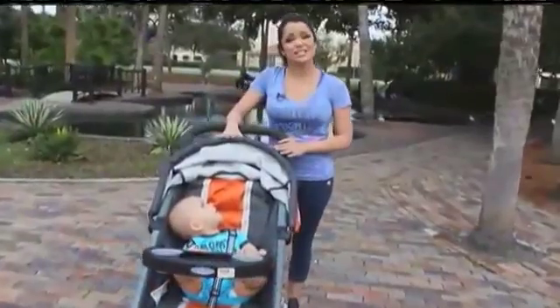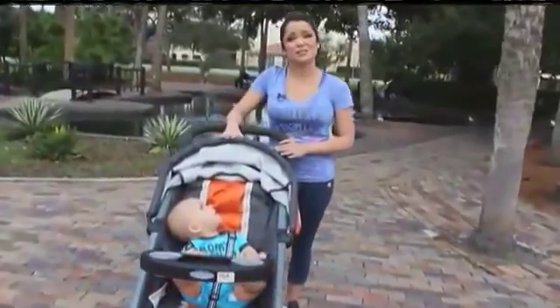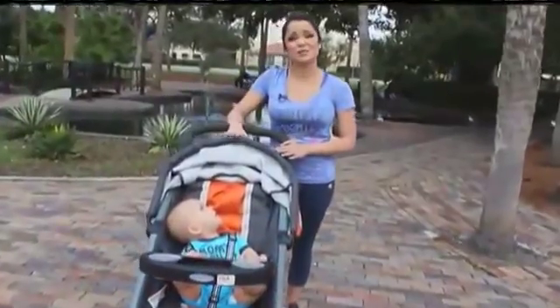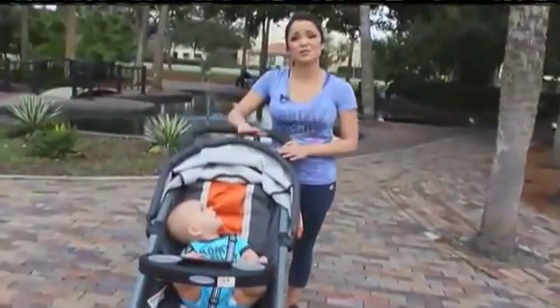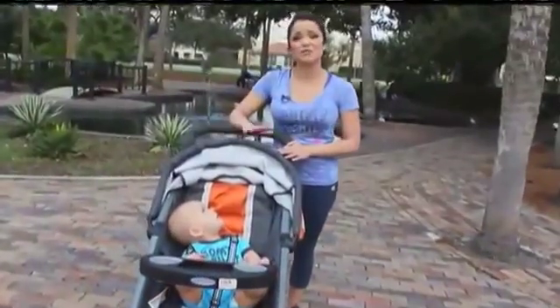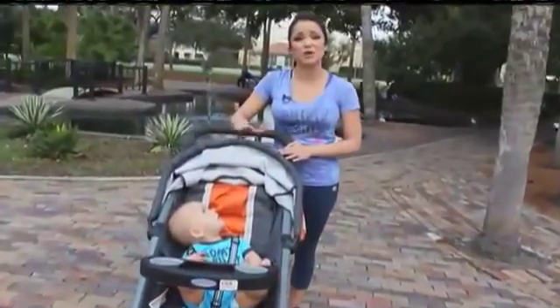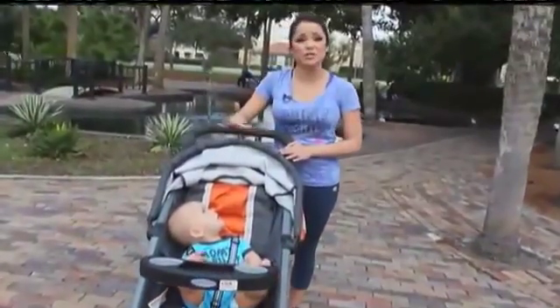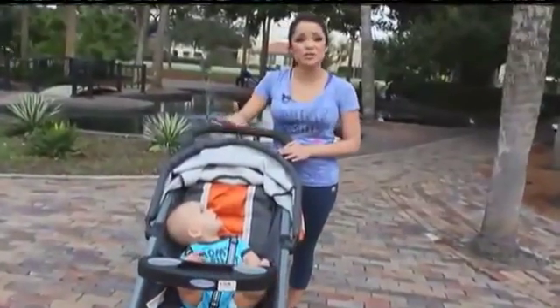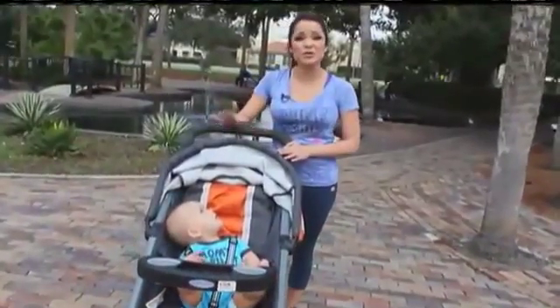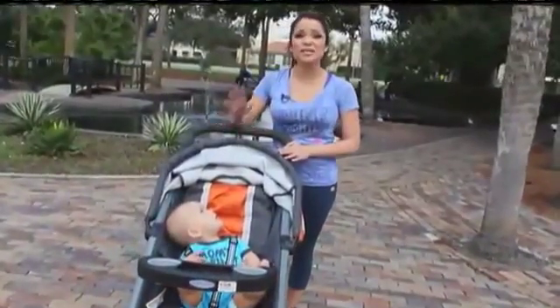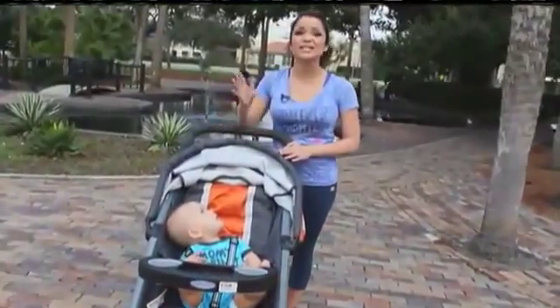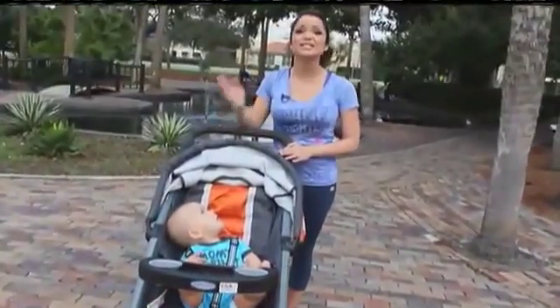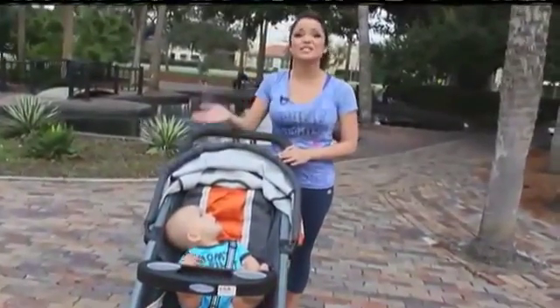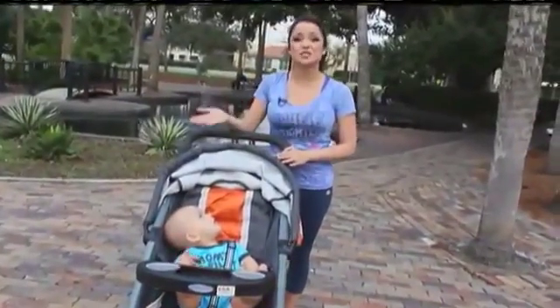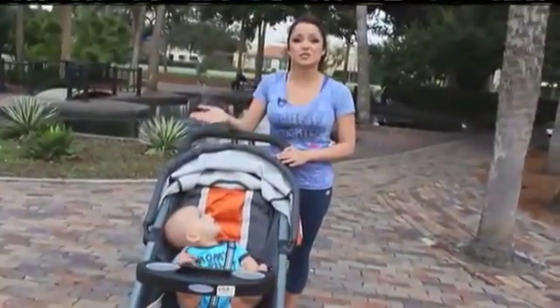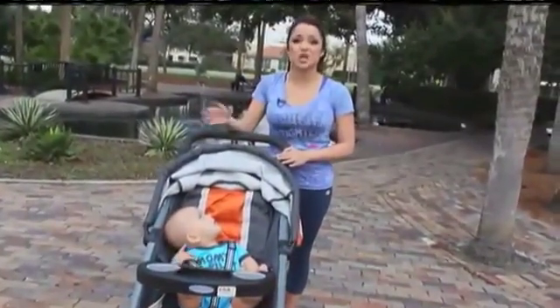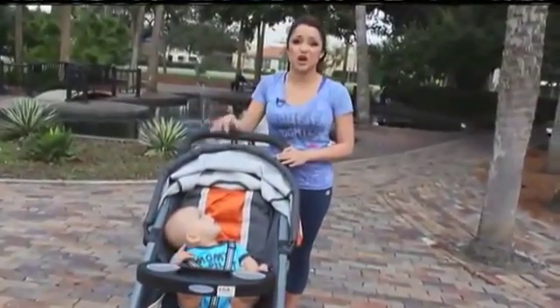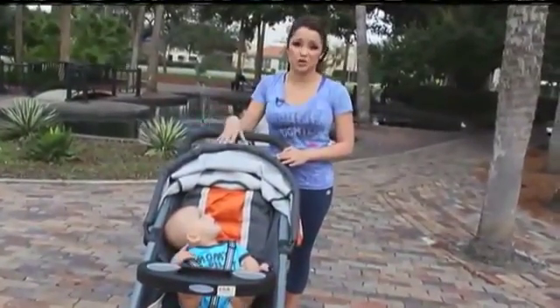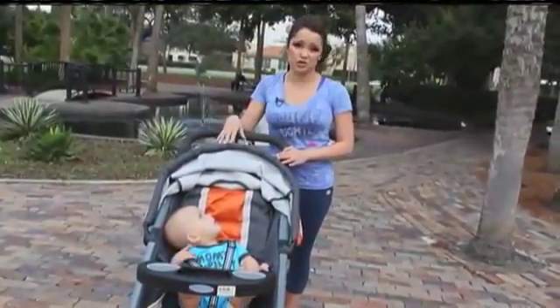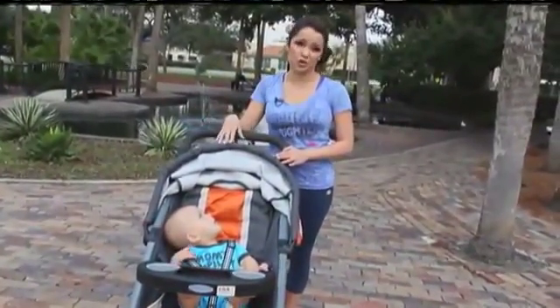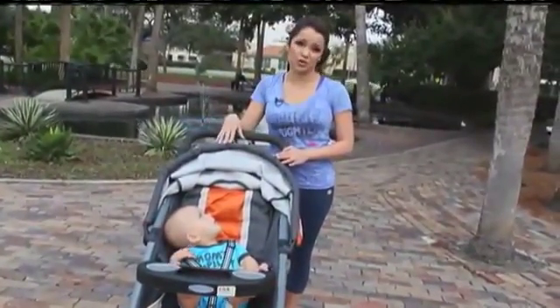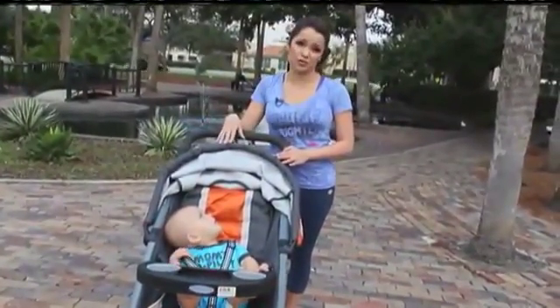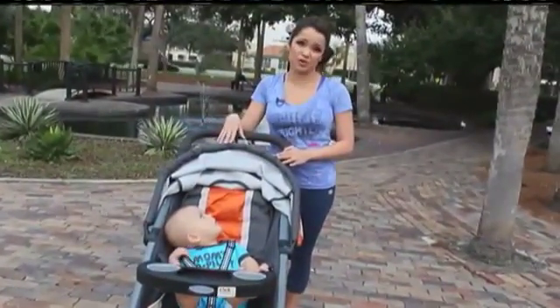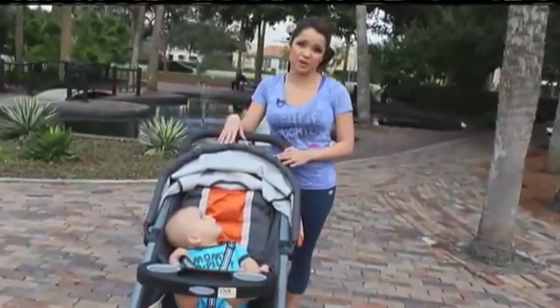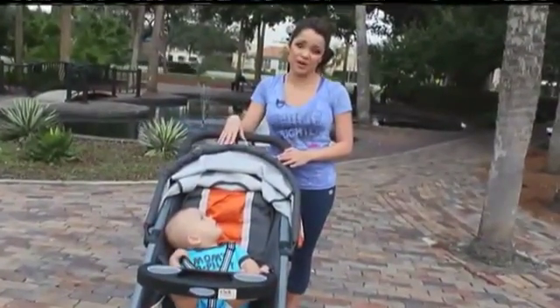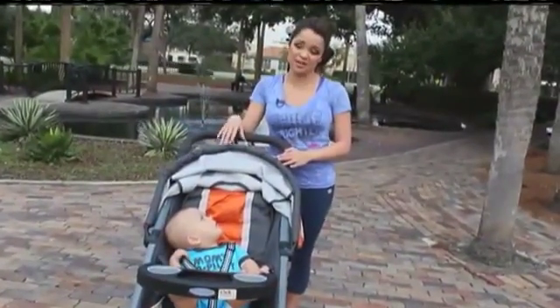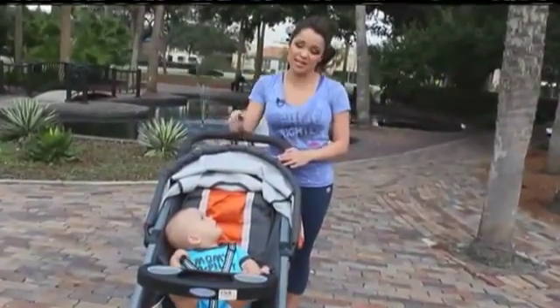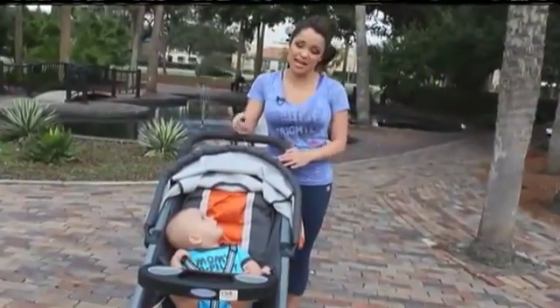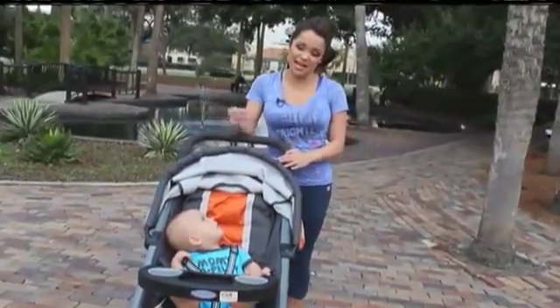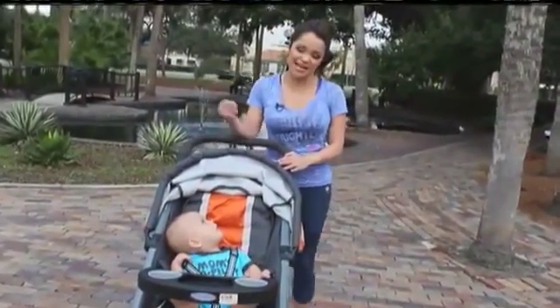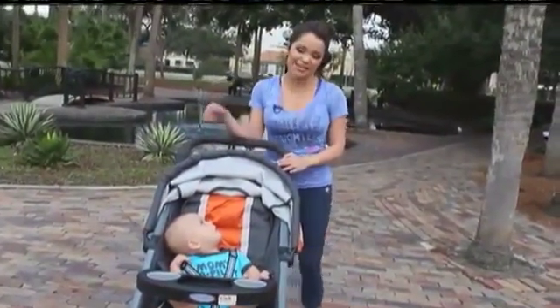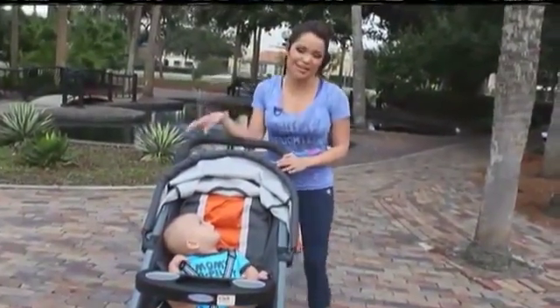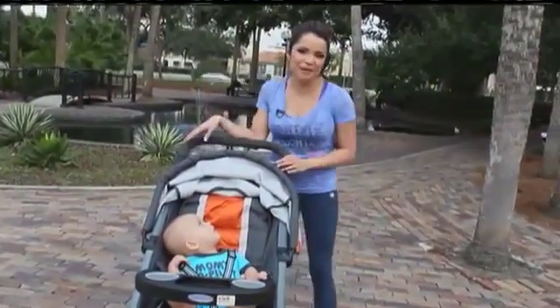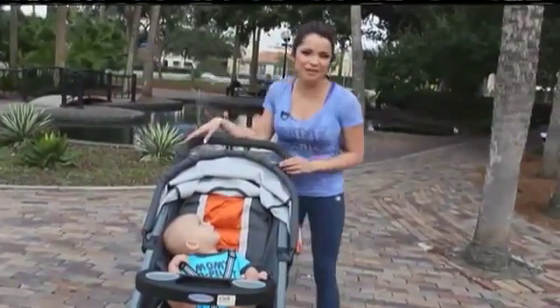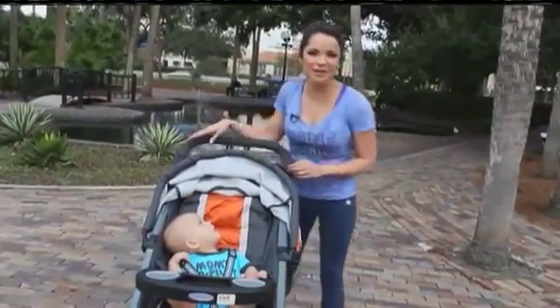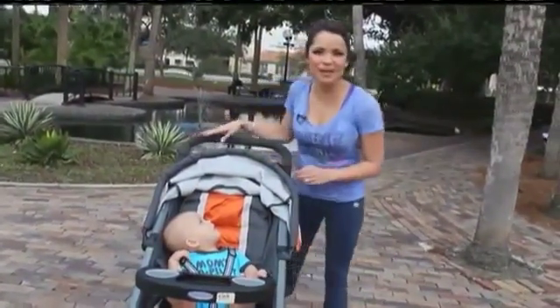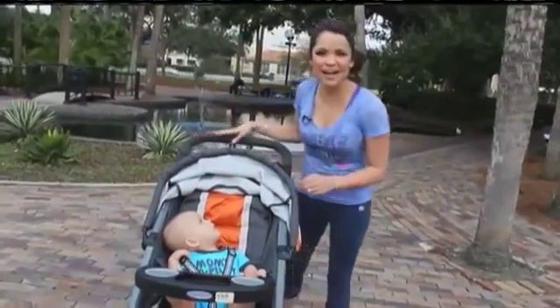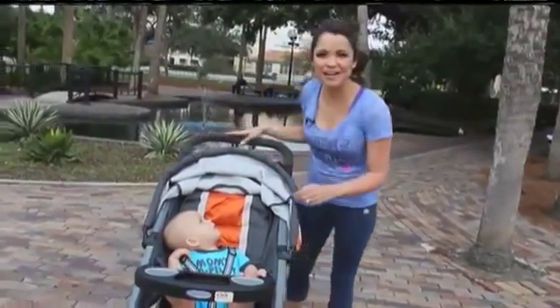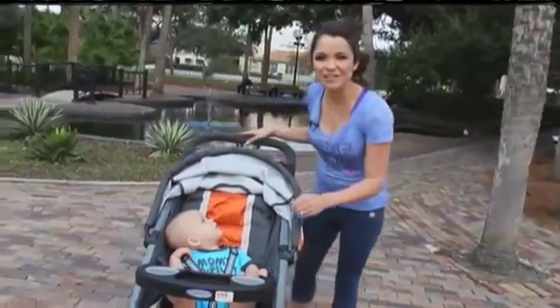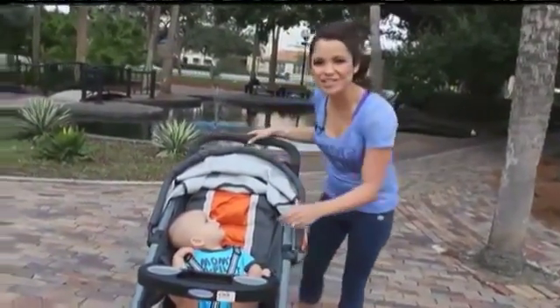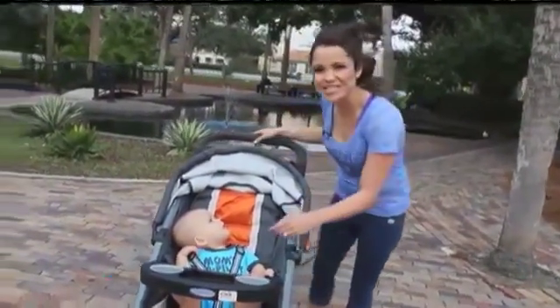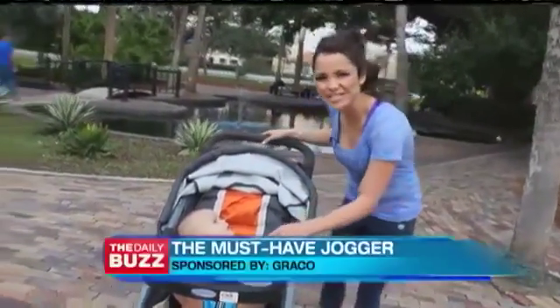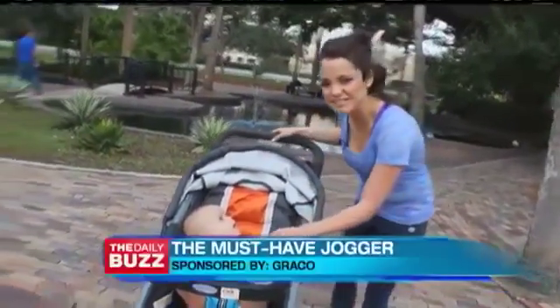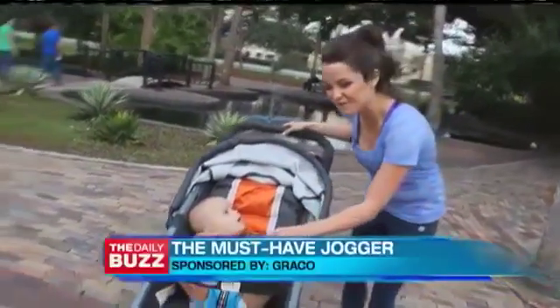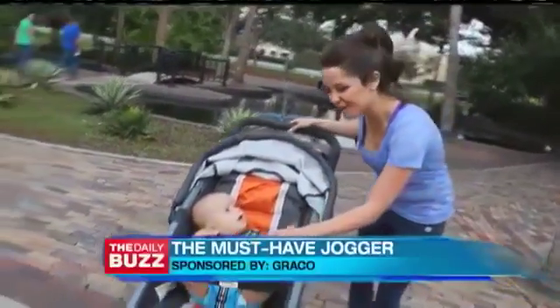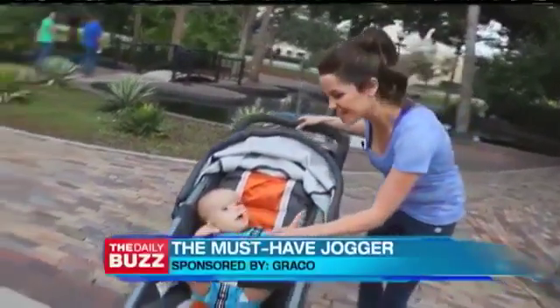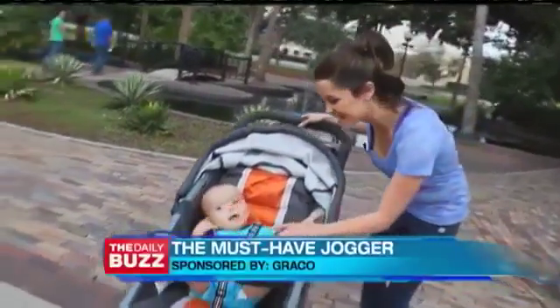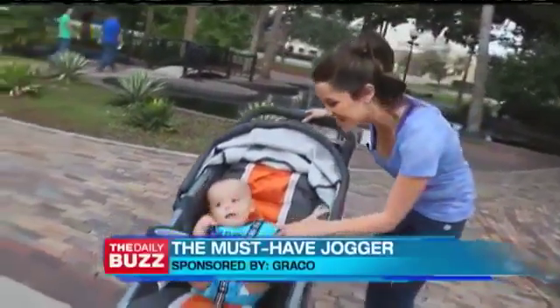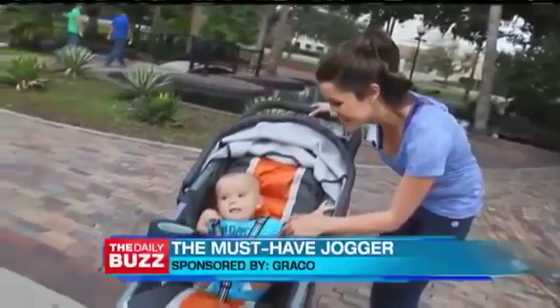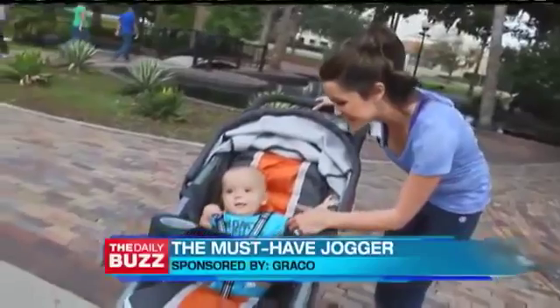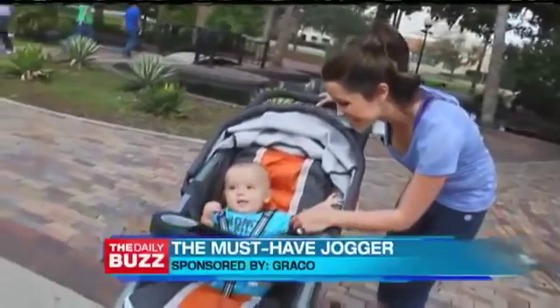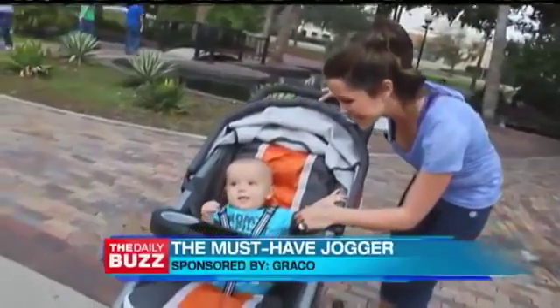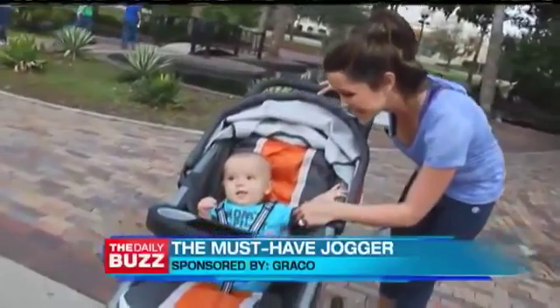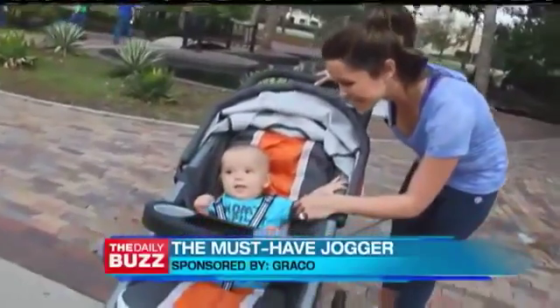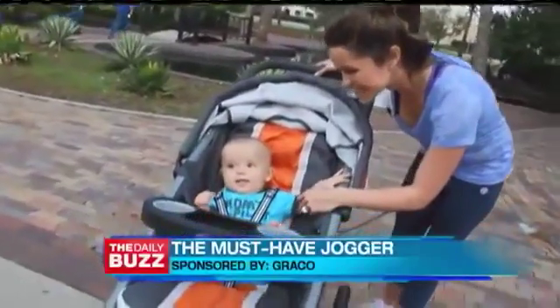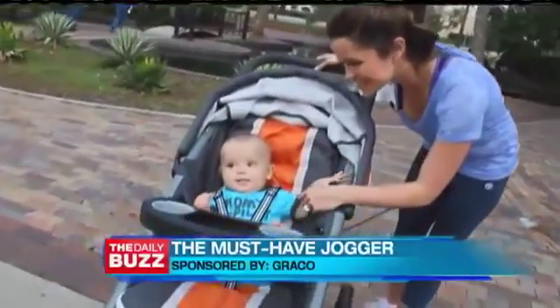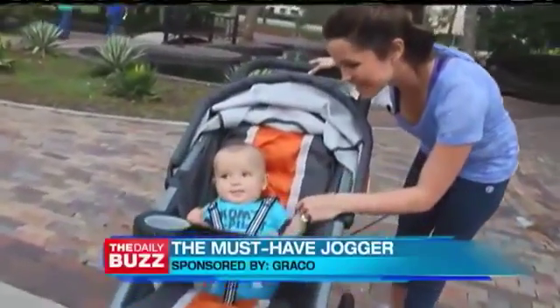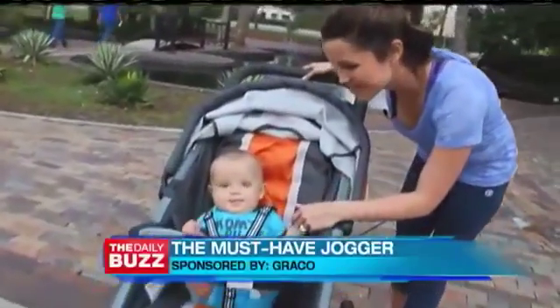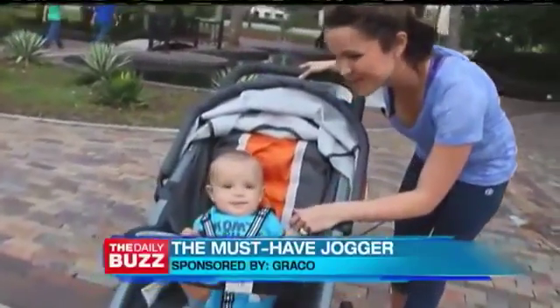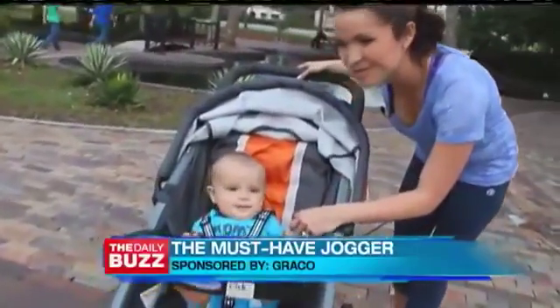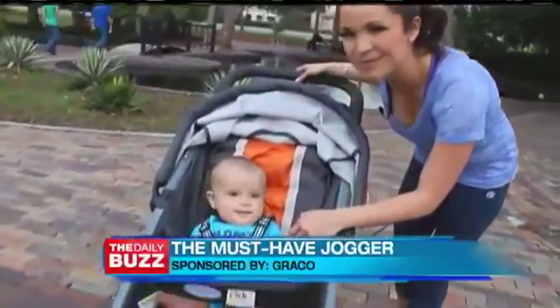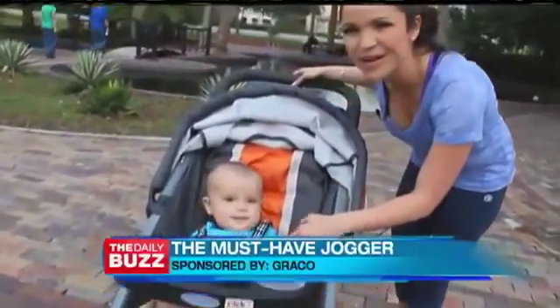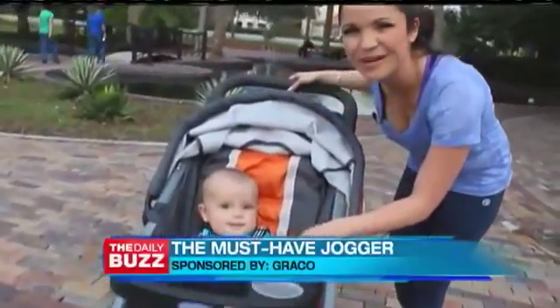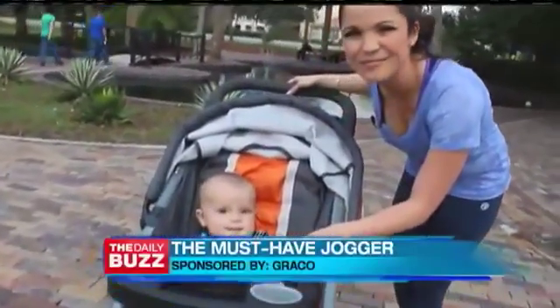As you can see, this is seriously the most versatile, easy-to-use jogger stroller for new parents. I think my little guy agrees — it can be fun to get outside and hit the sidewalk with mom.